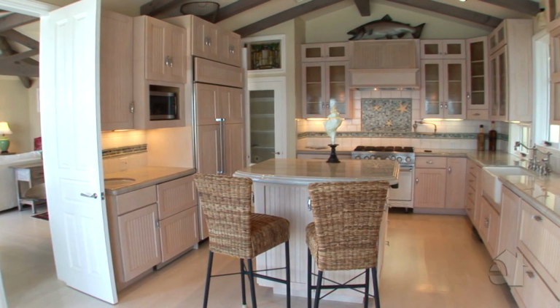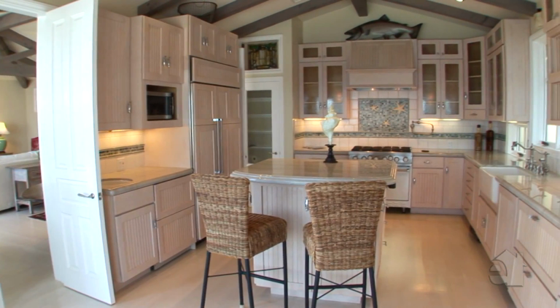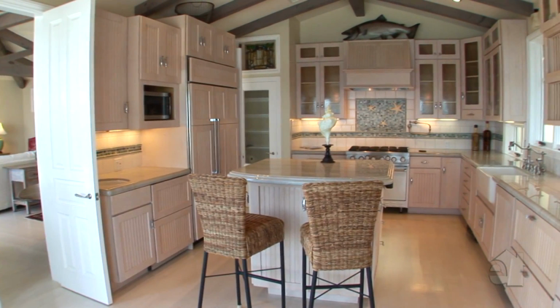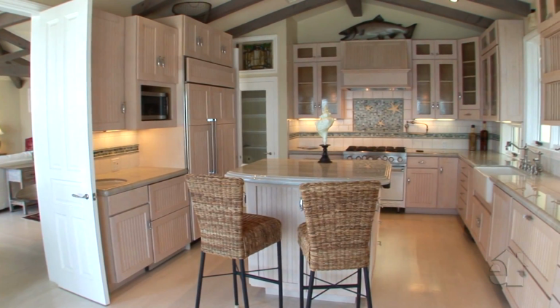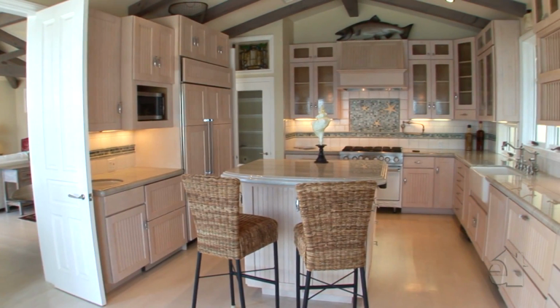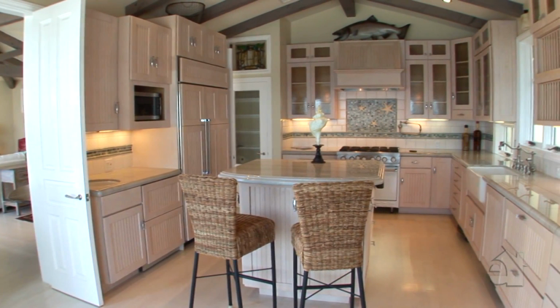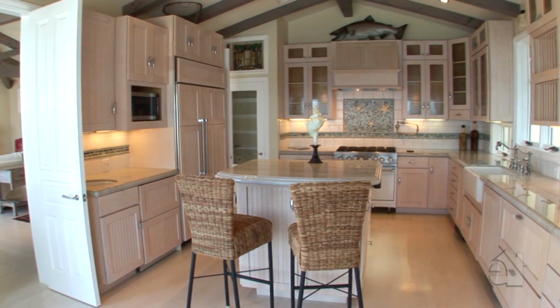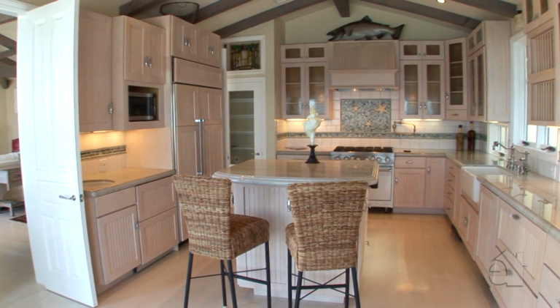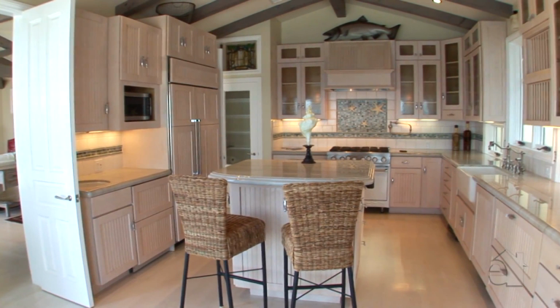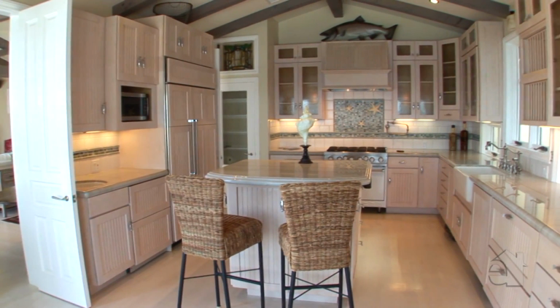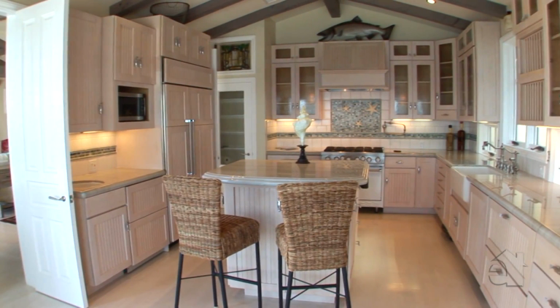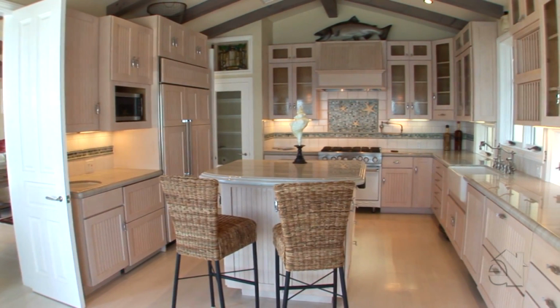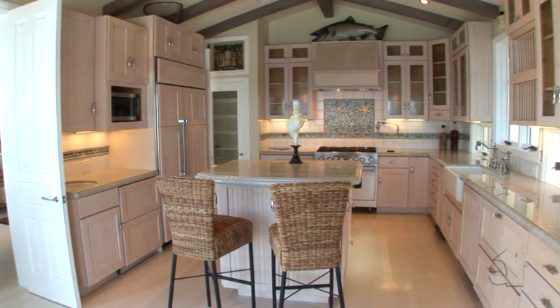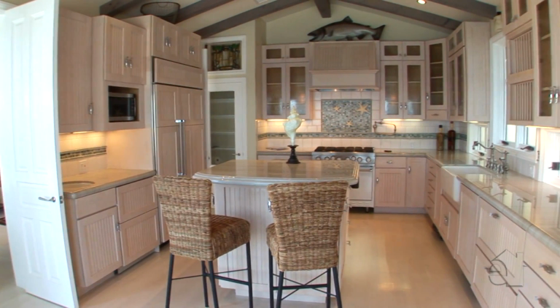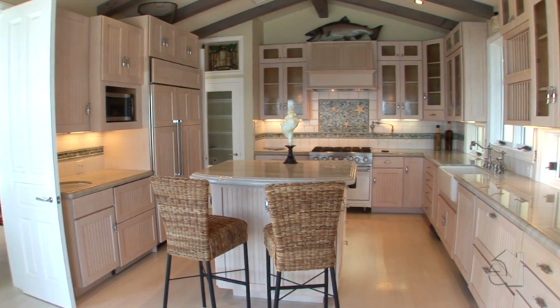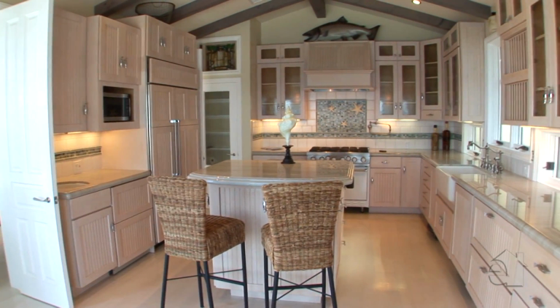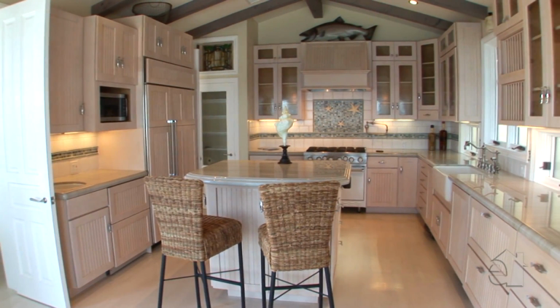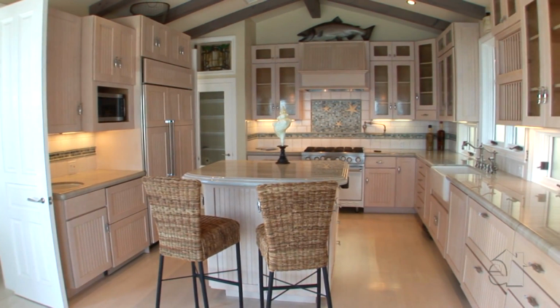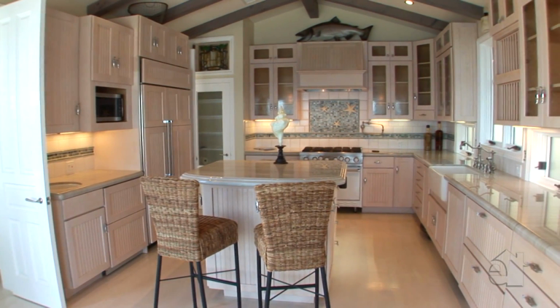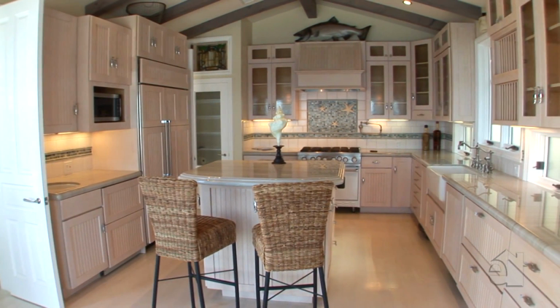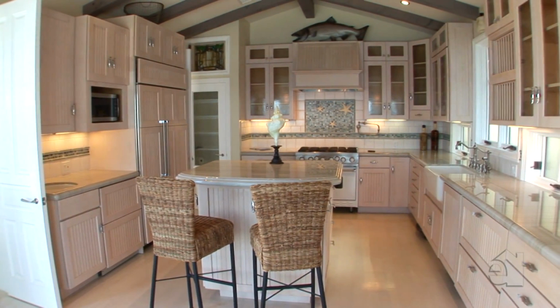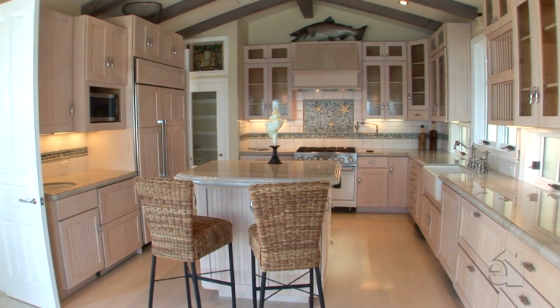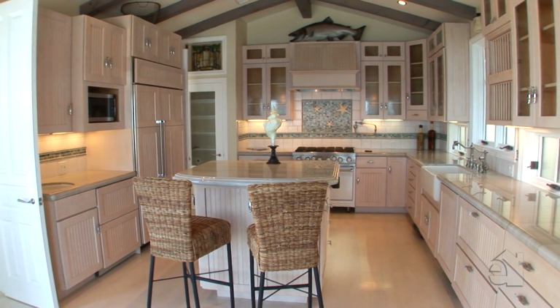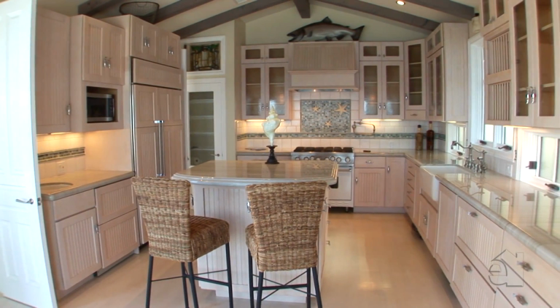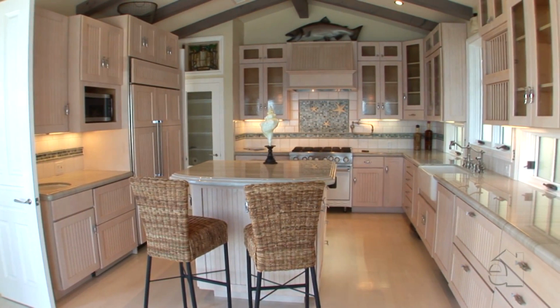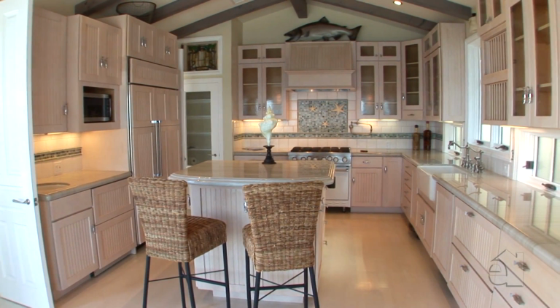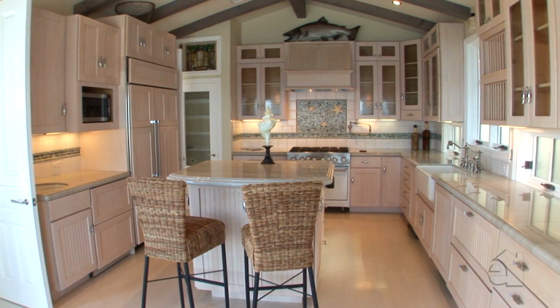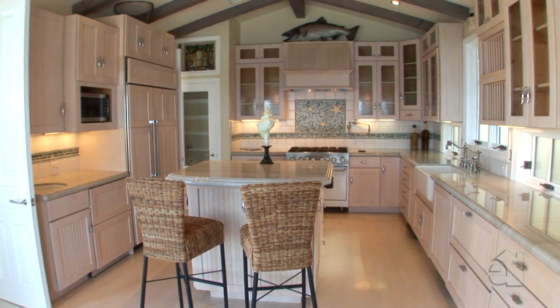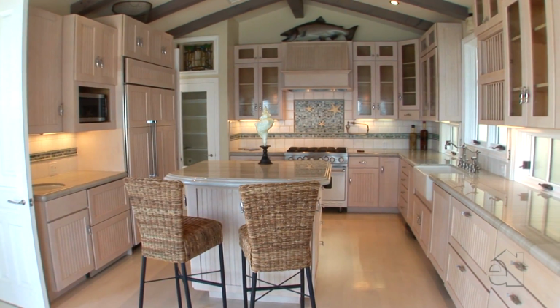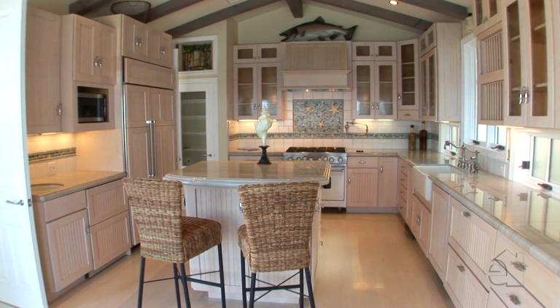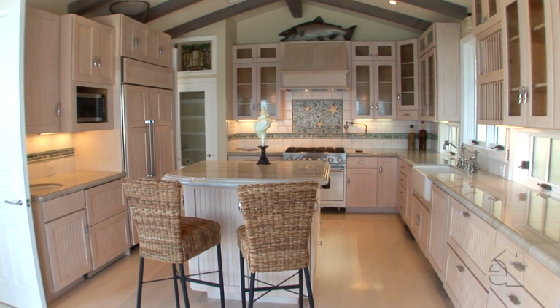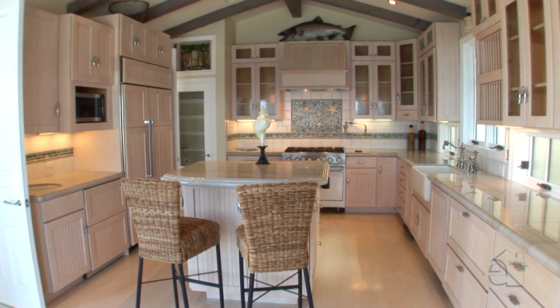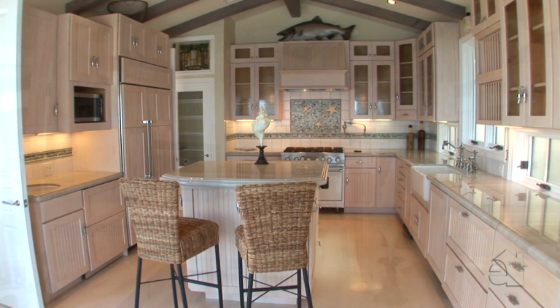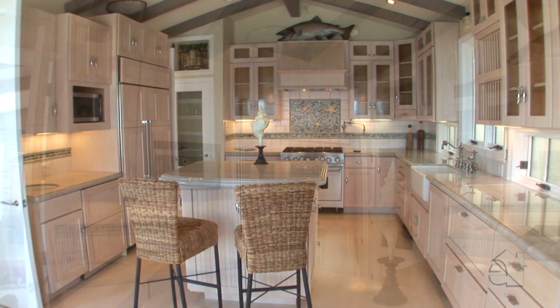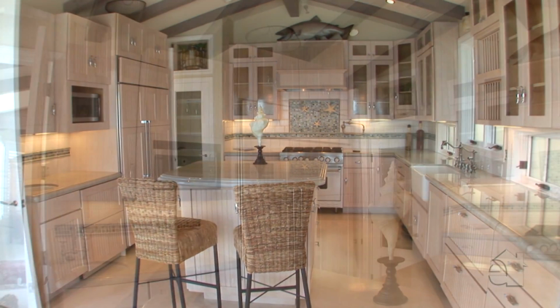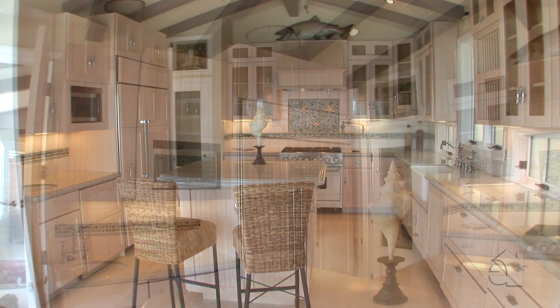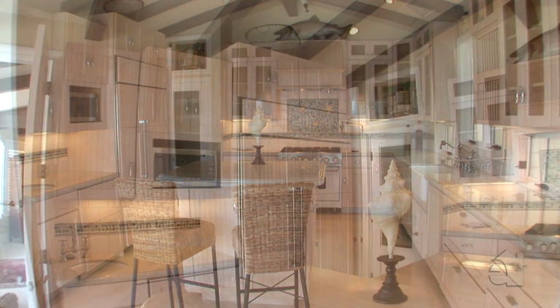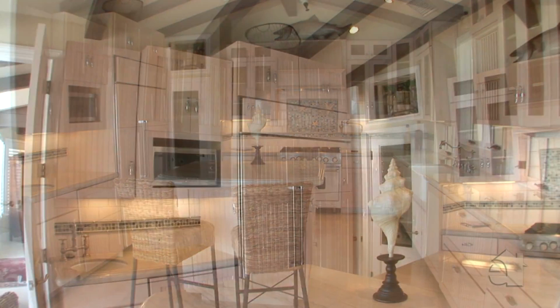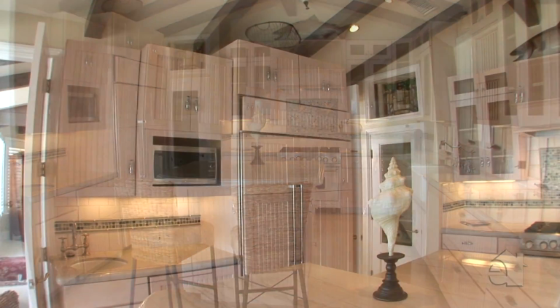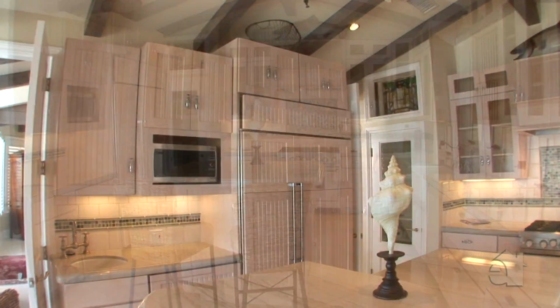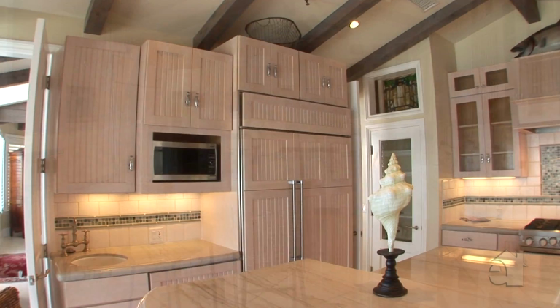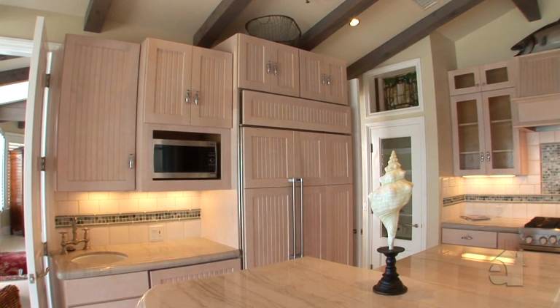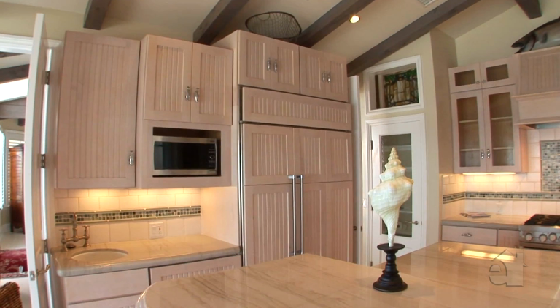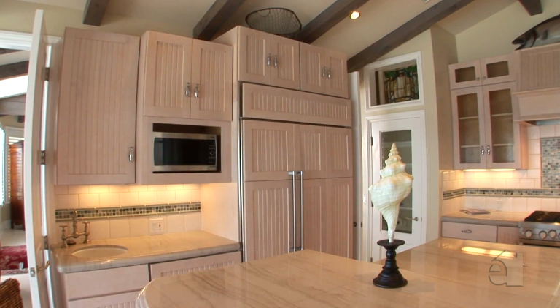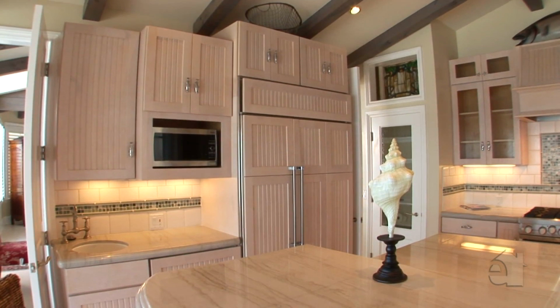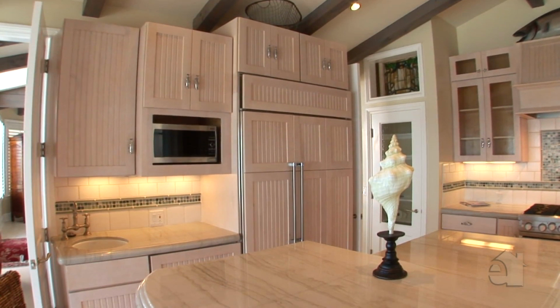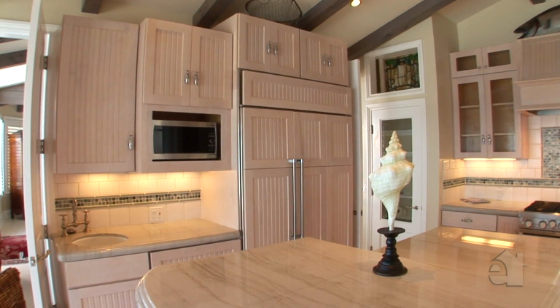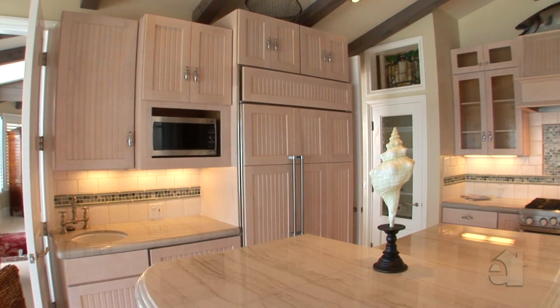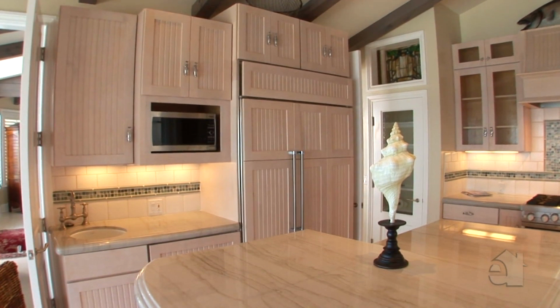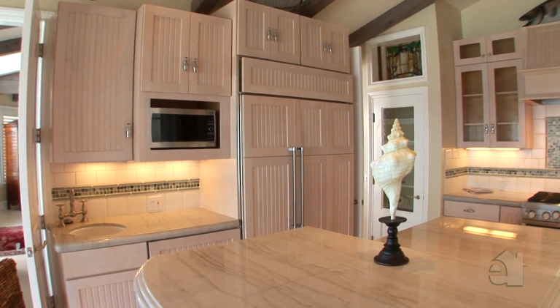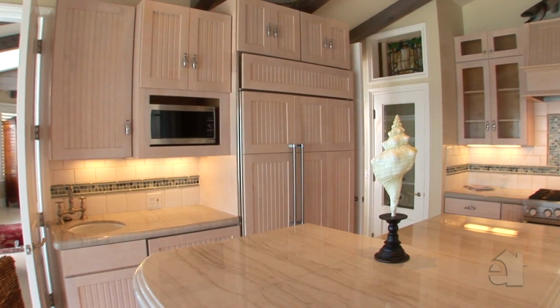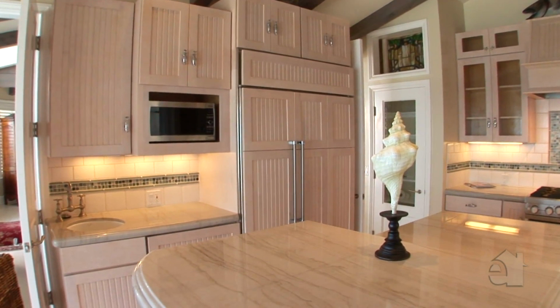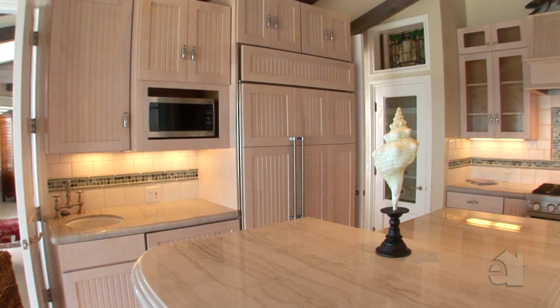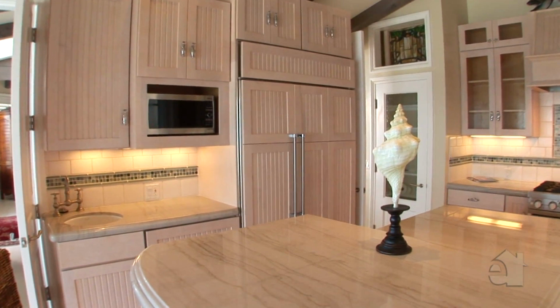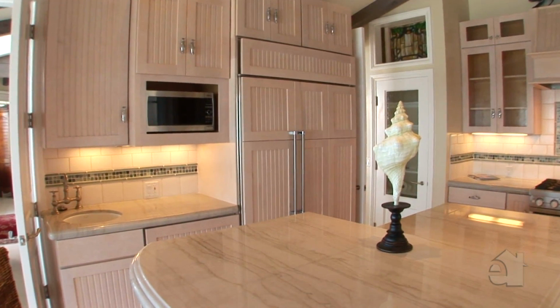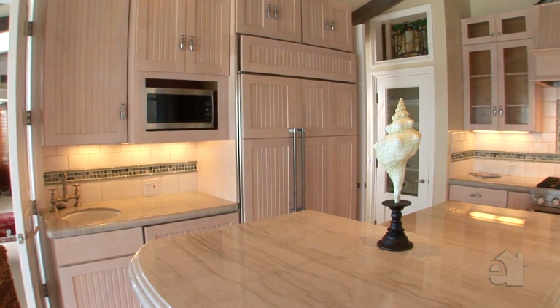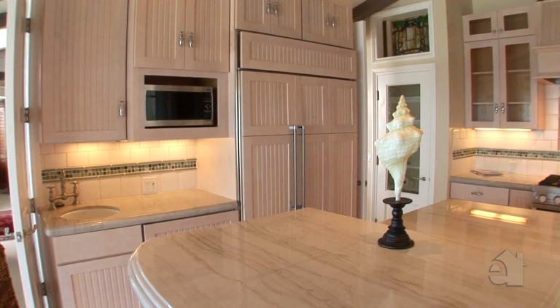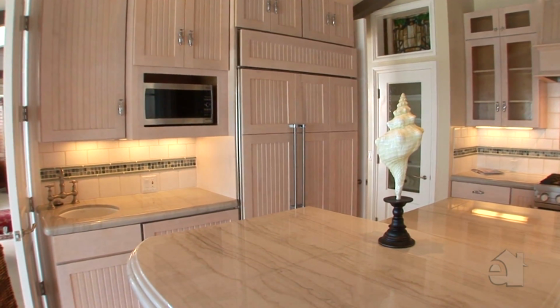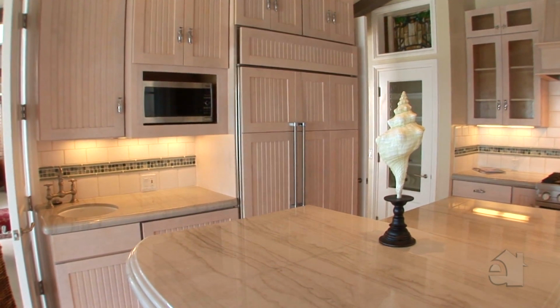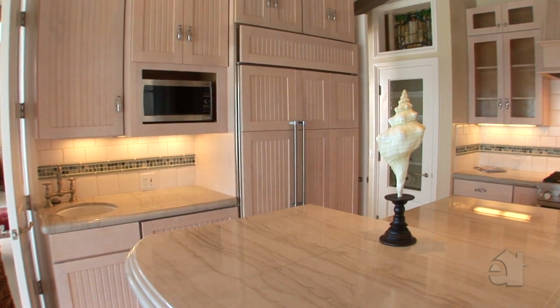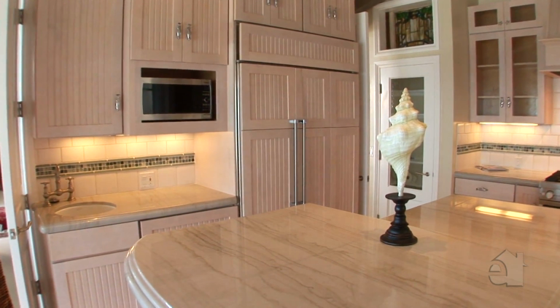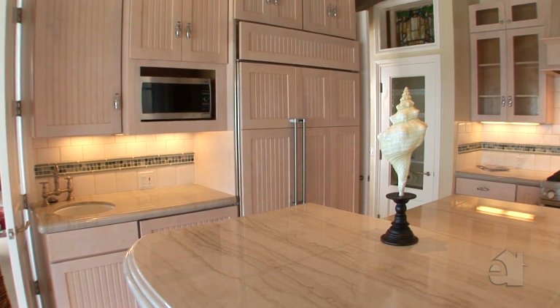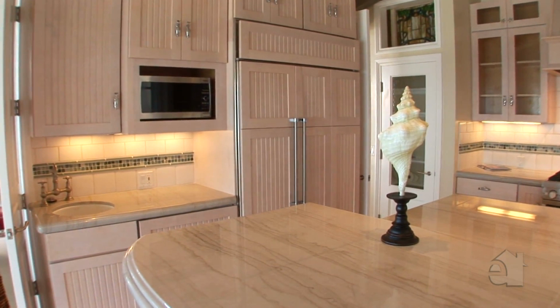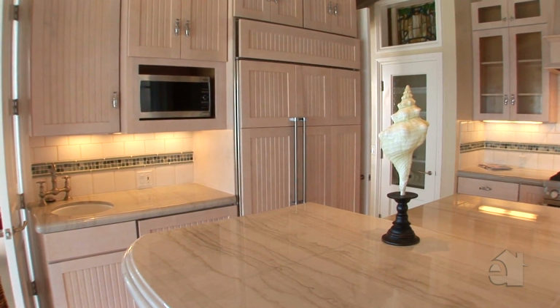The open kitchen design offers granite countertops, top-of-the-line appliances, and a large center island.